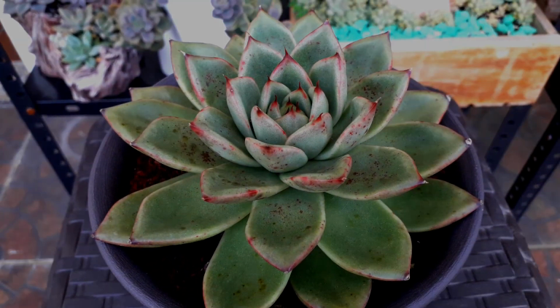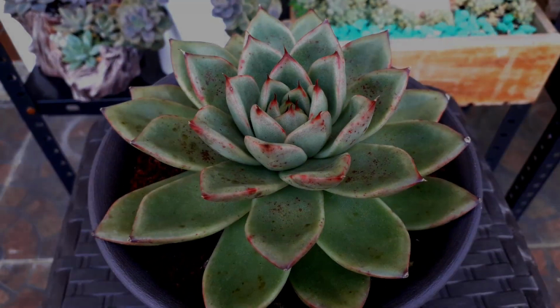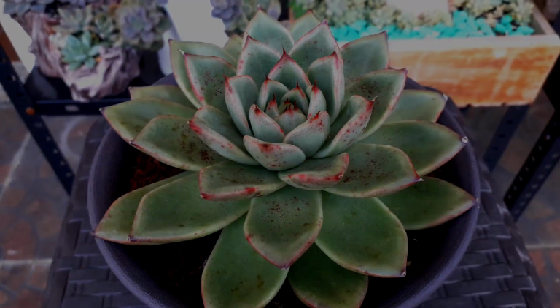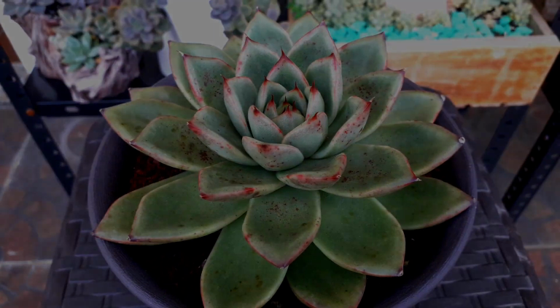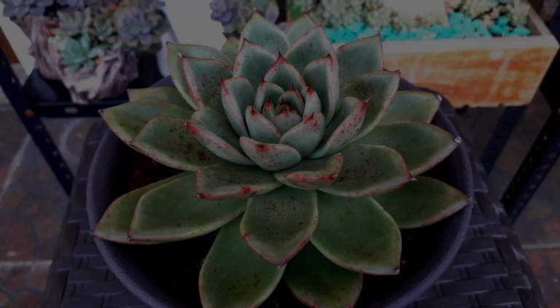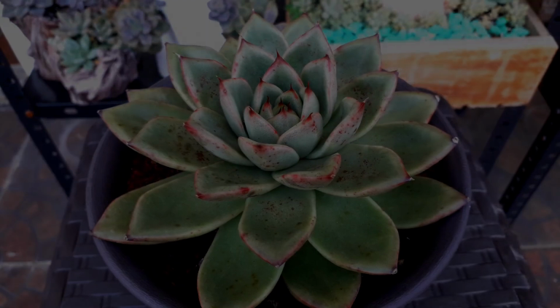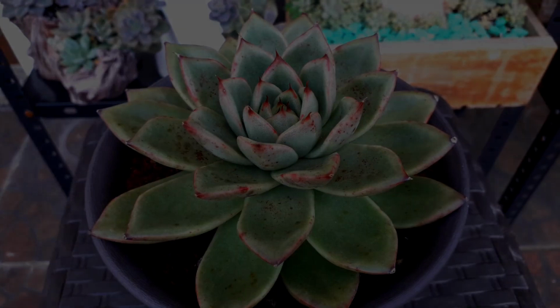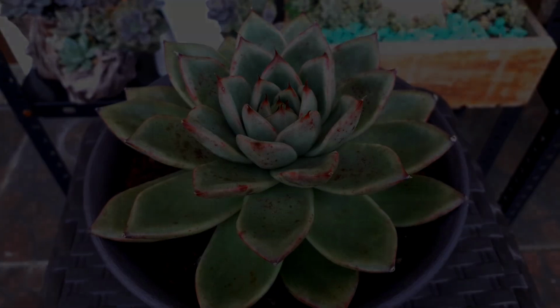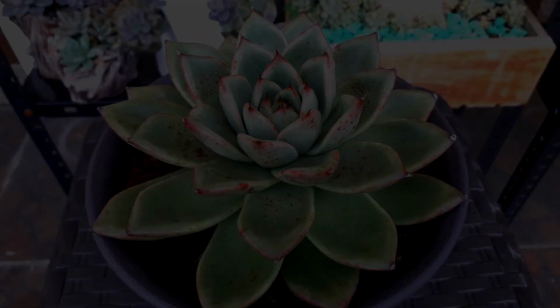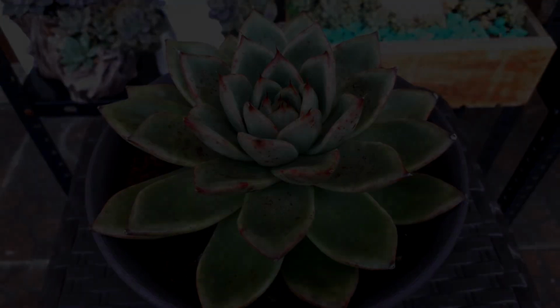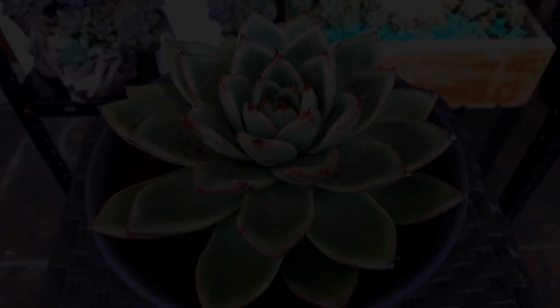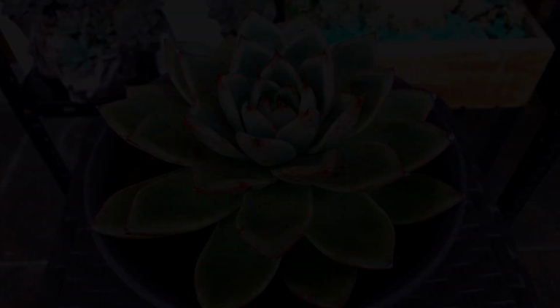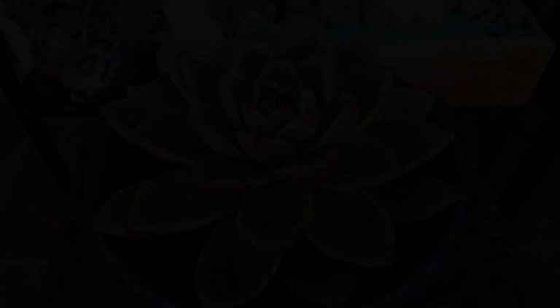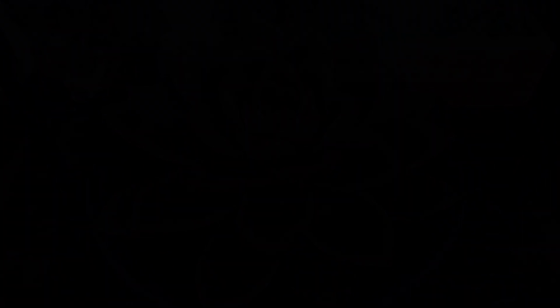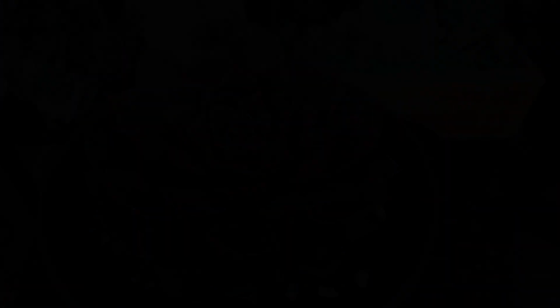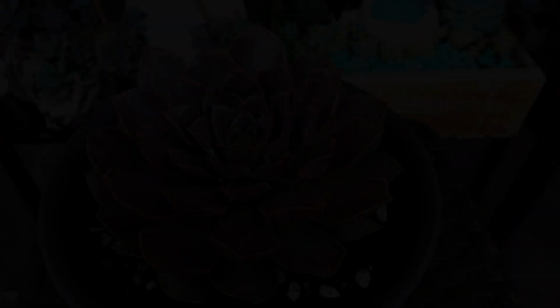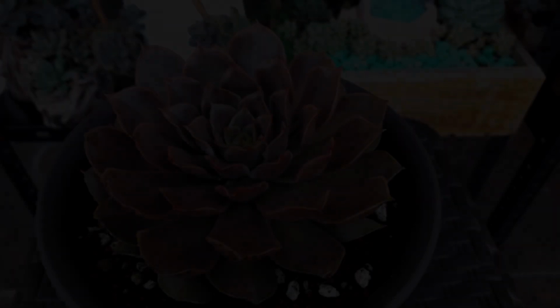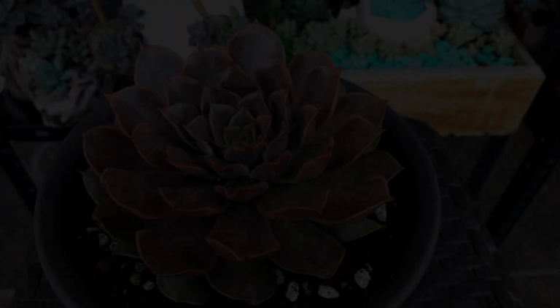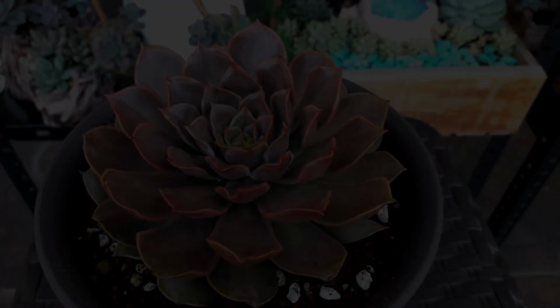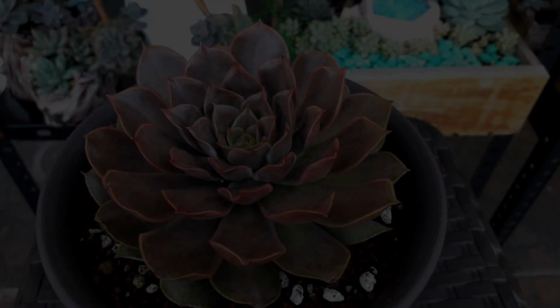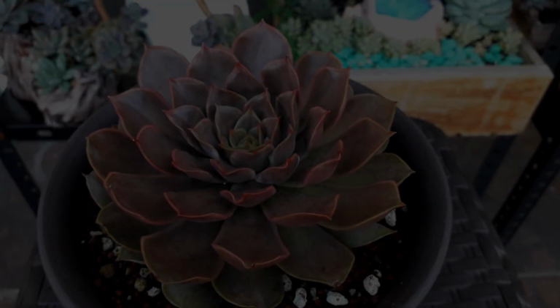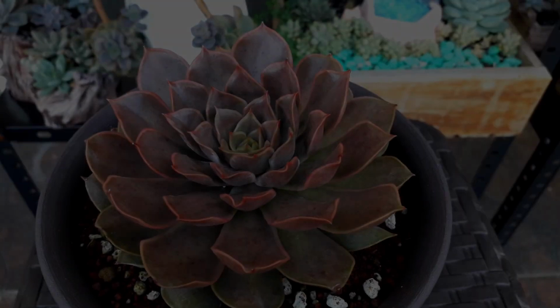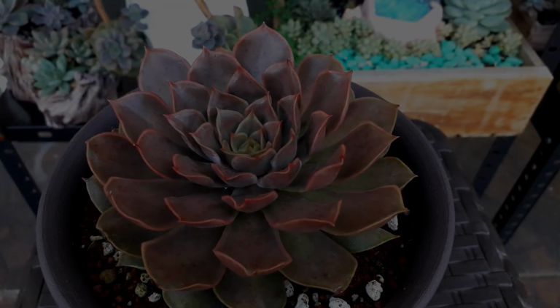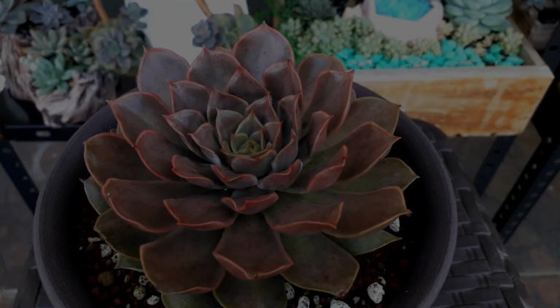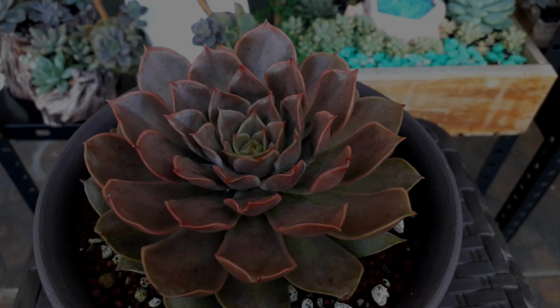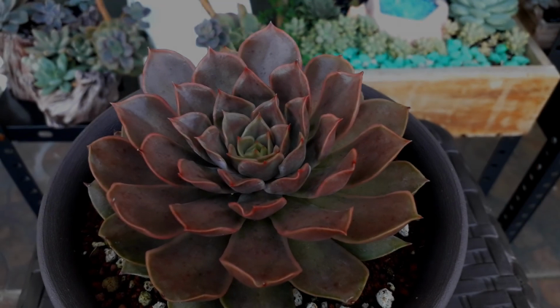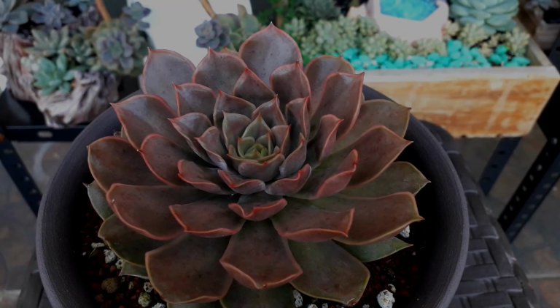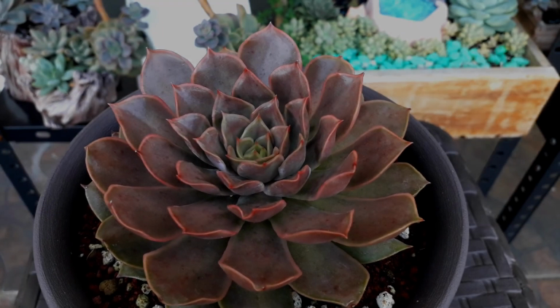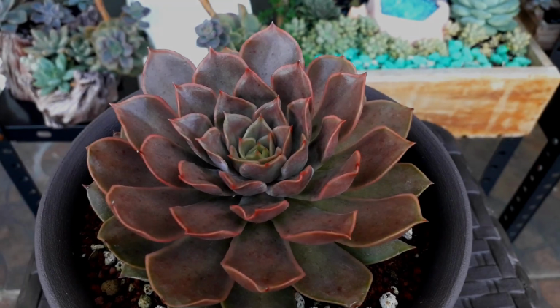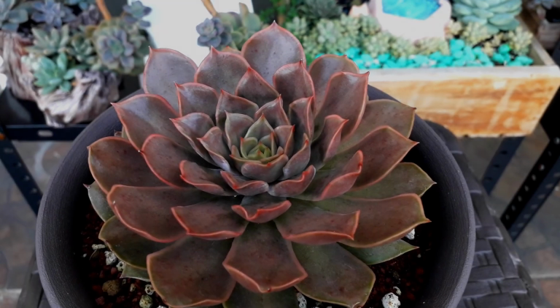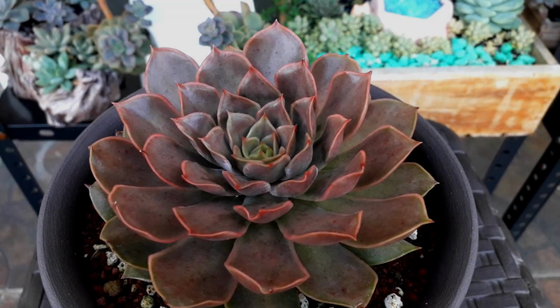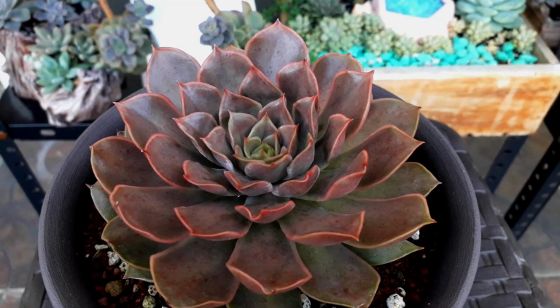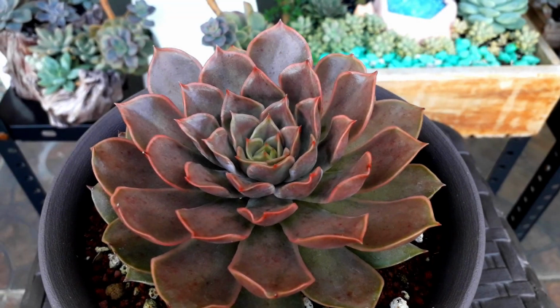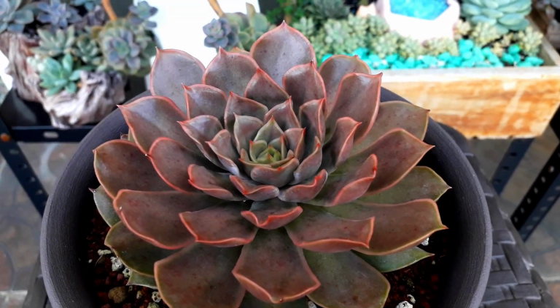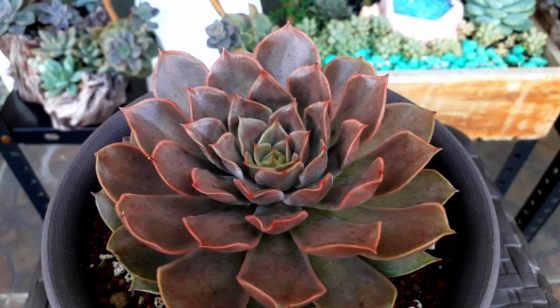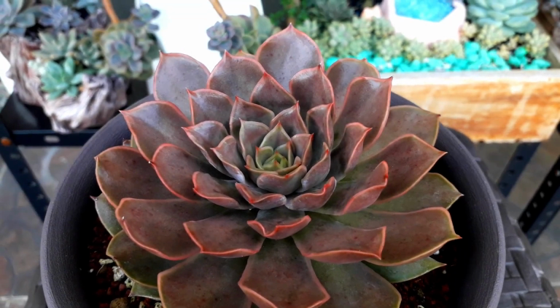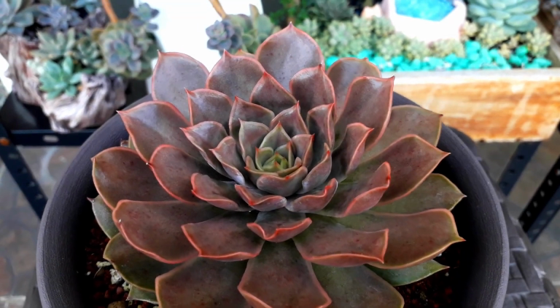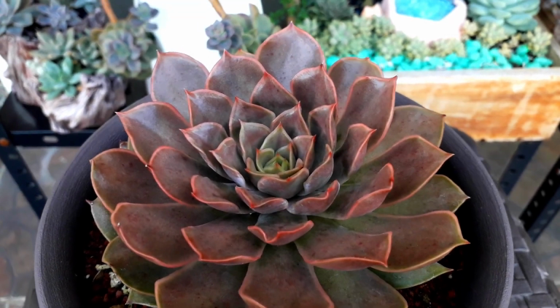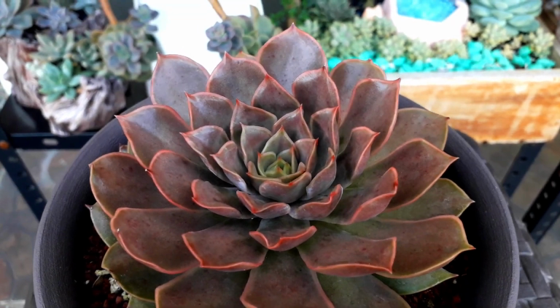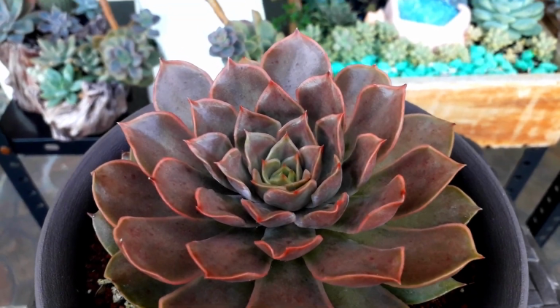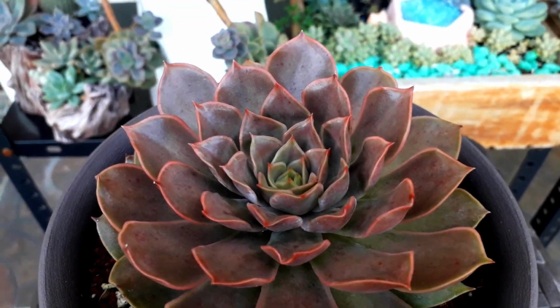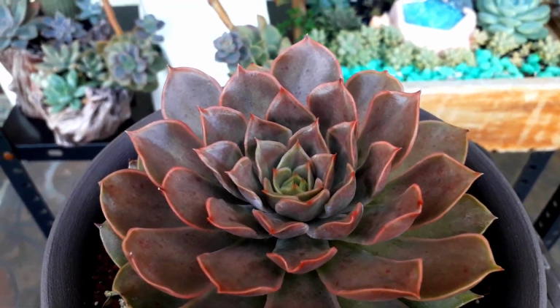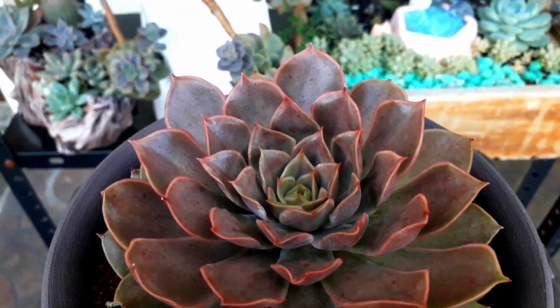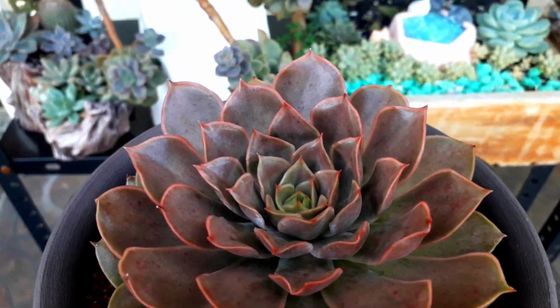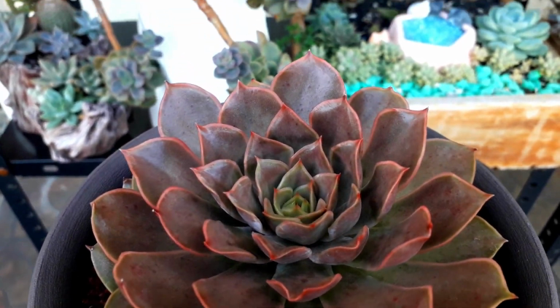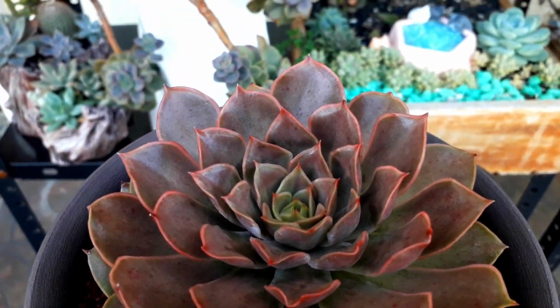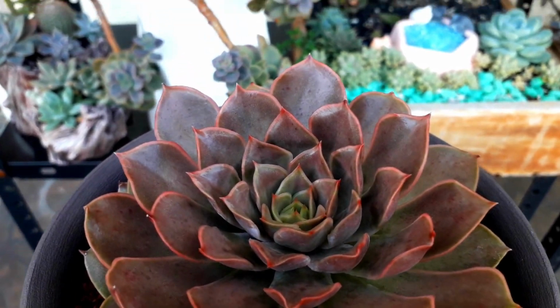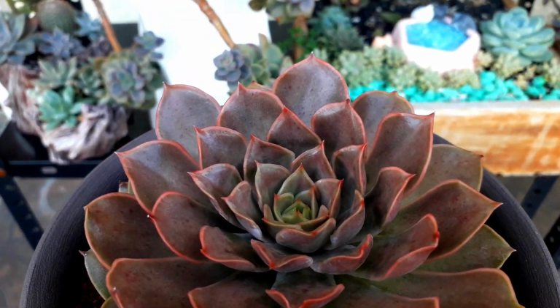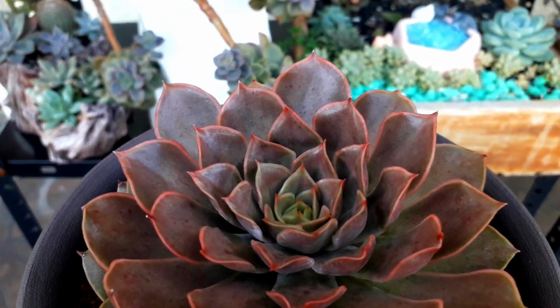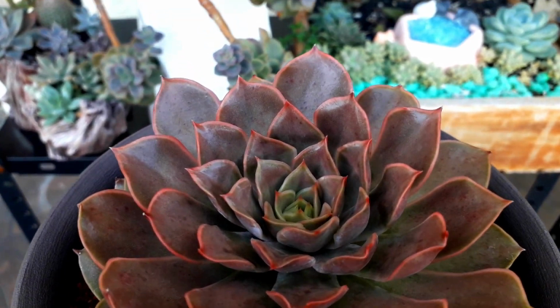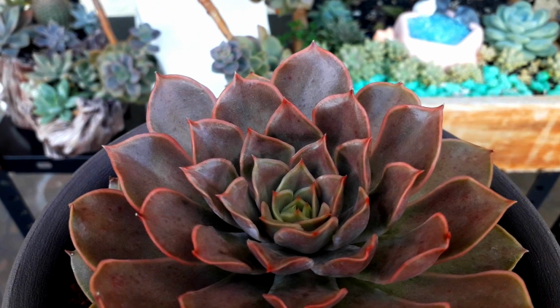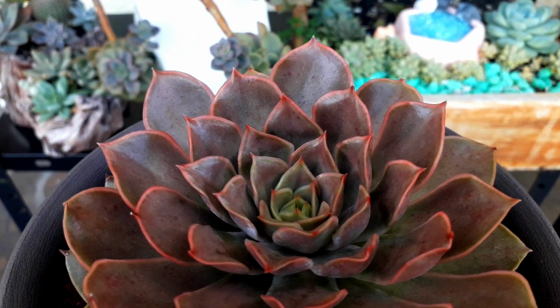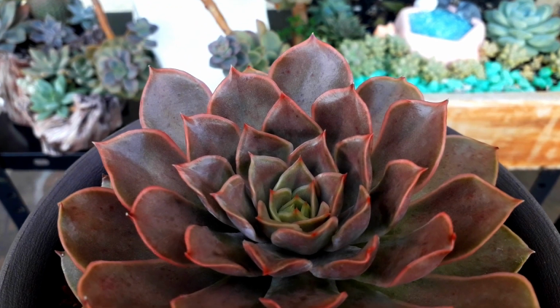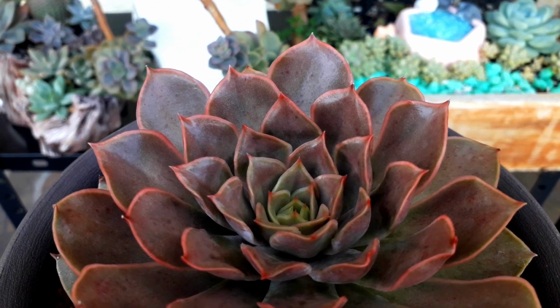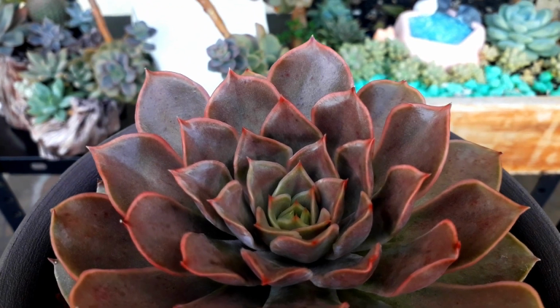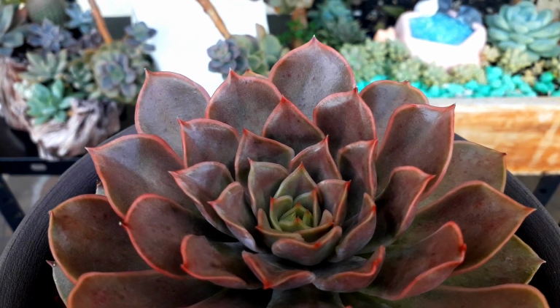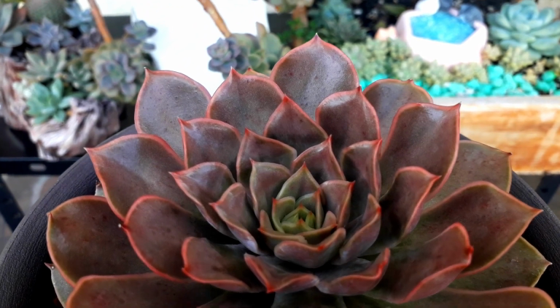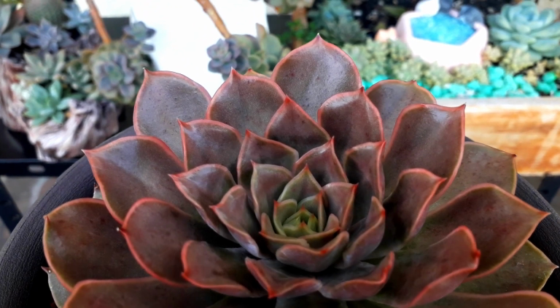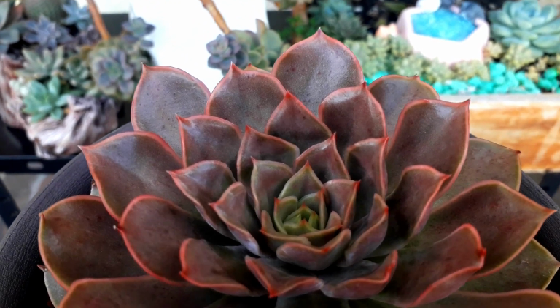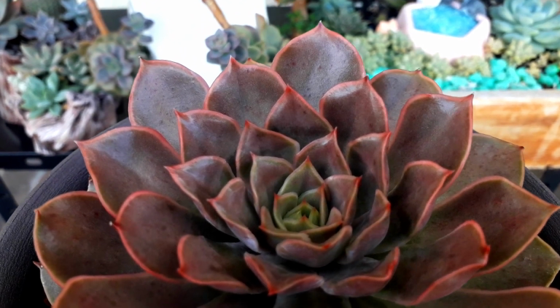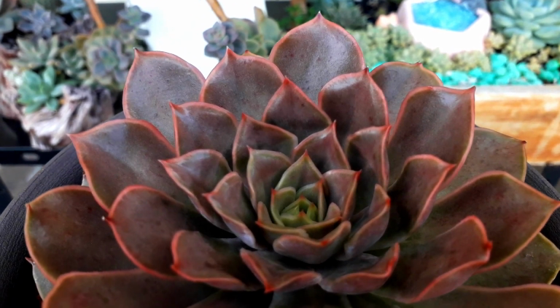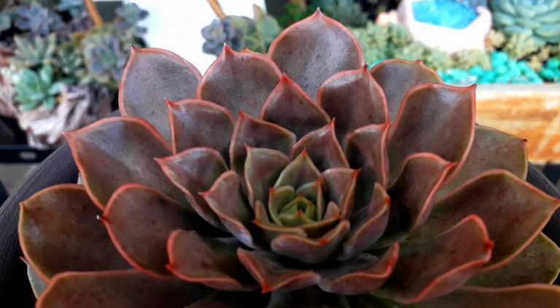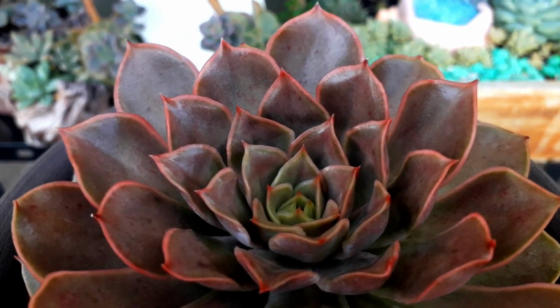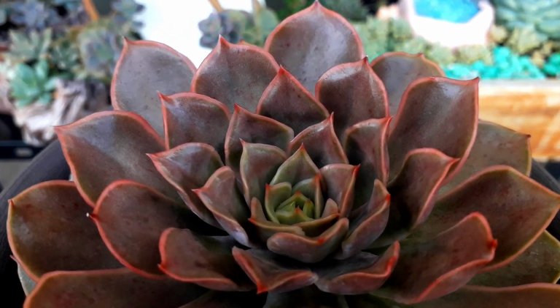The next one is one of my favorites — Echeveria Kisses — that gives us a chocolate reddish color.